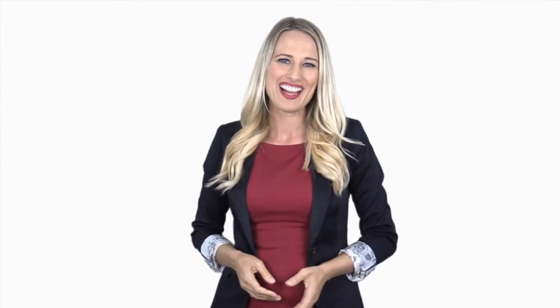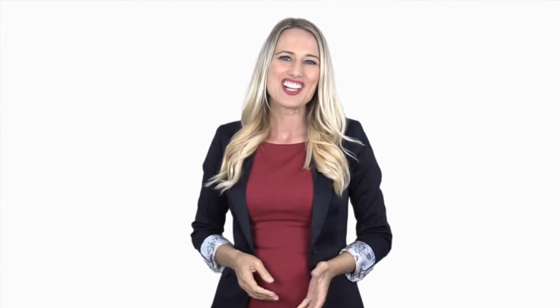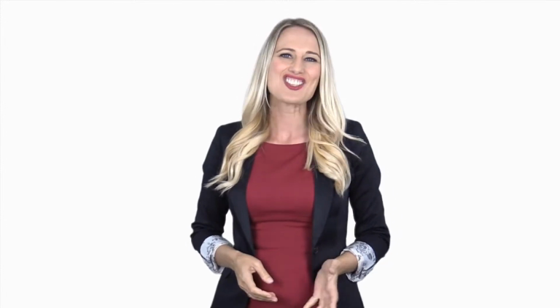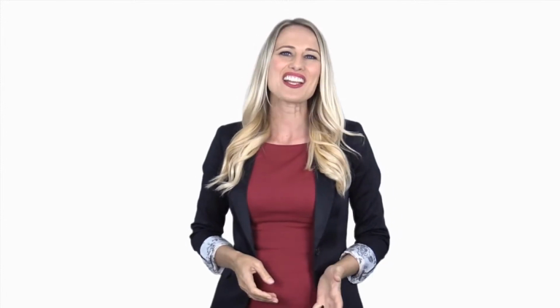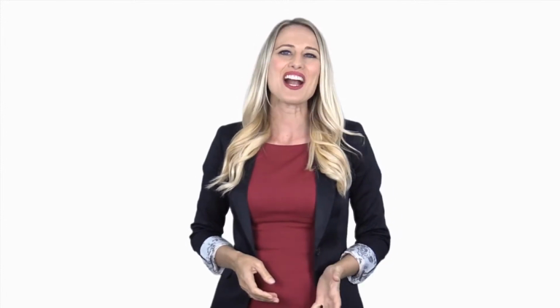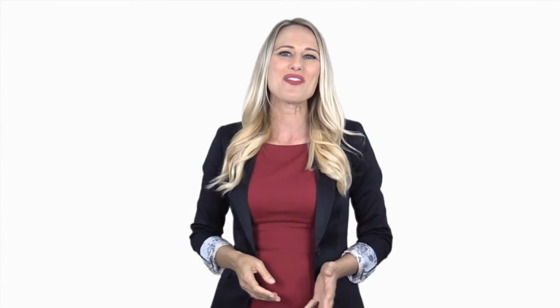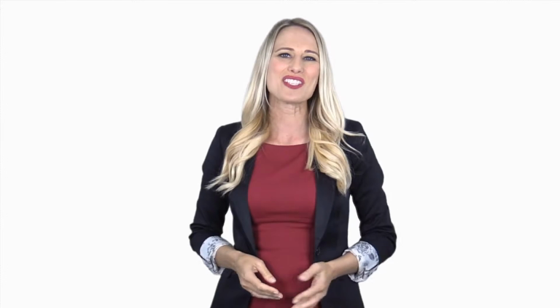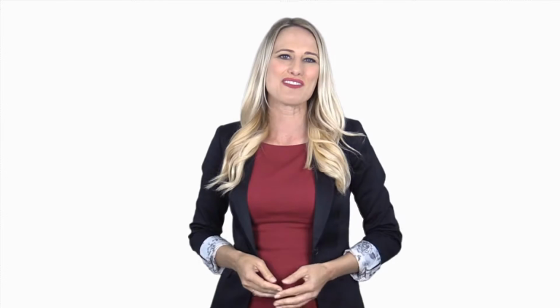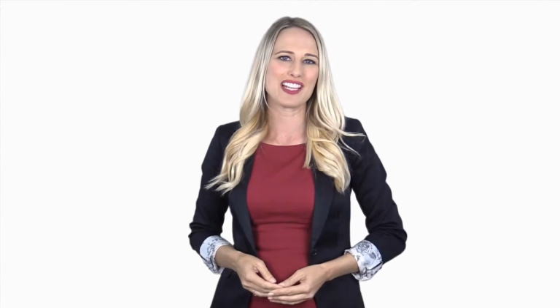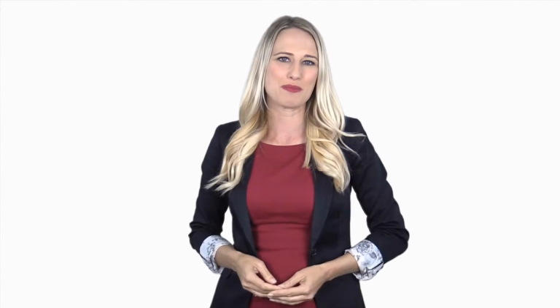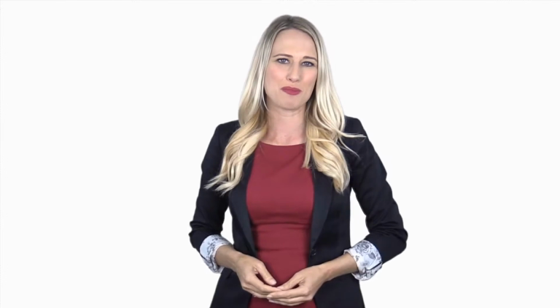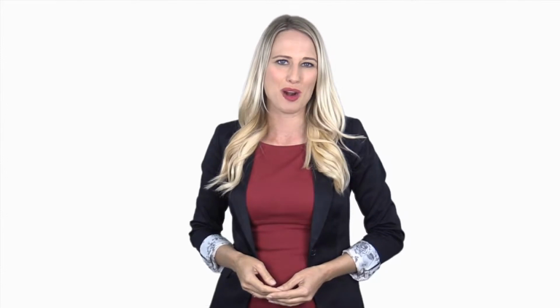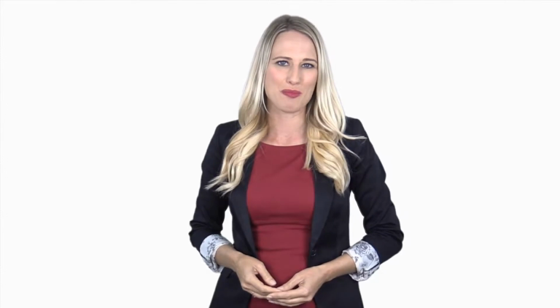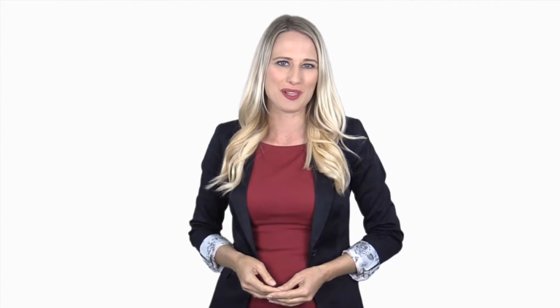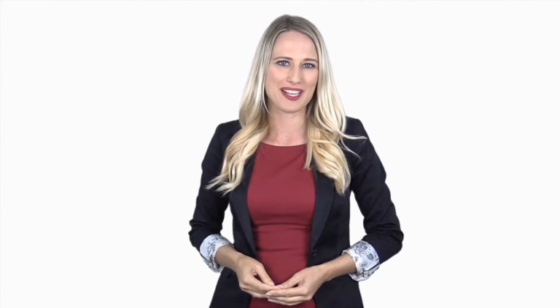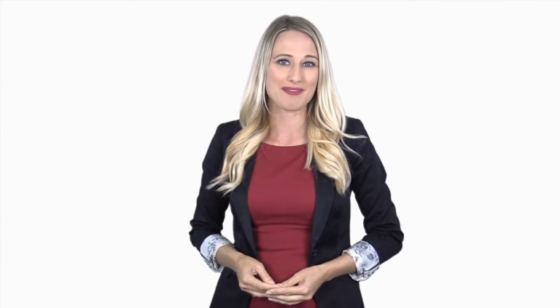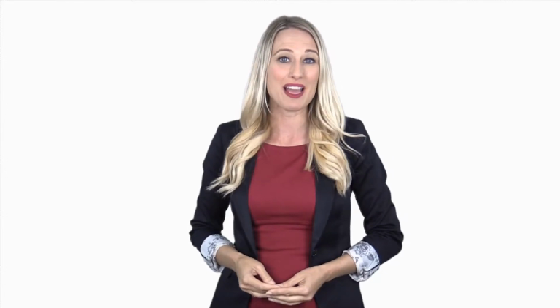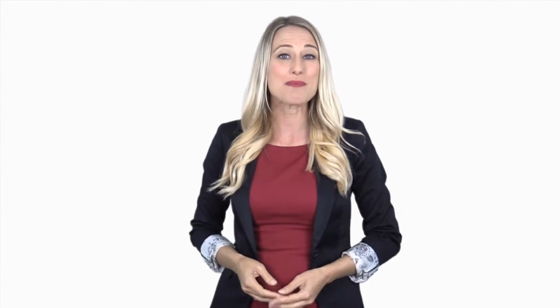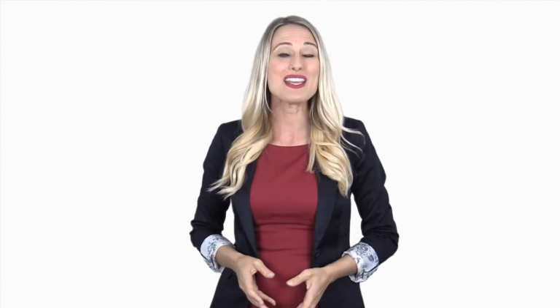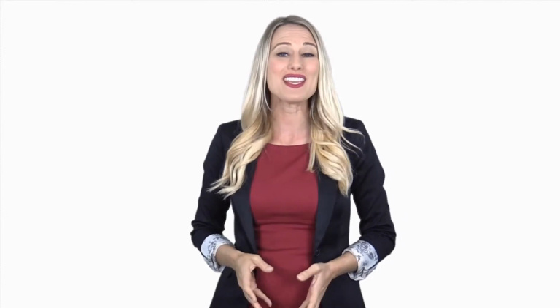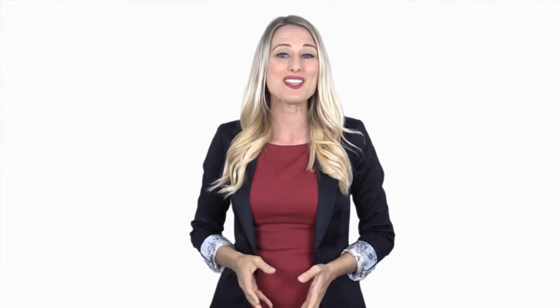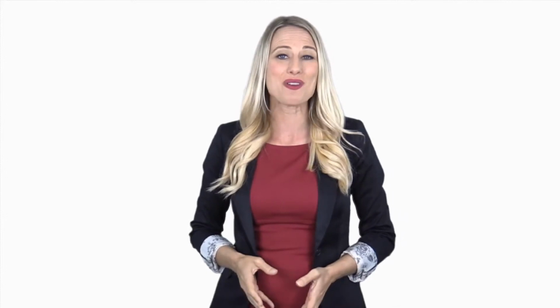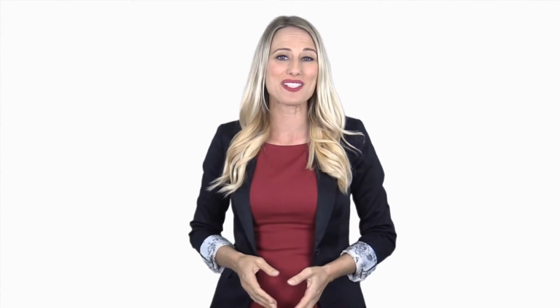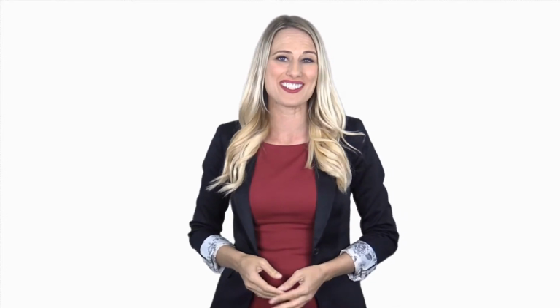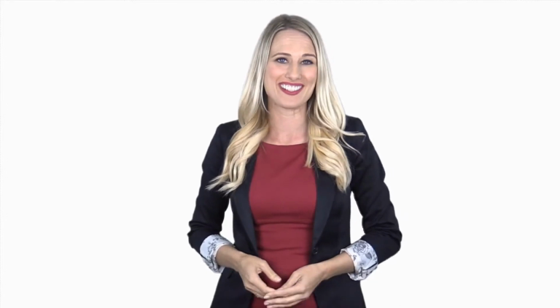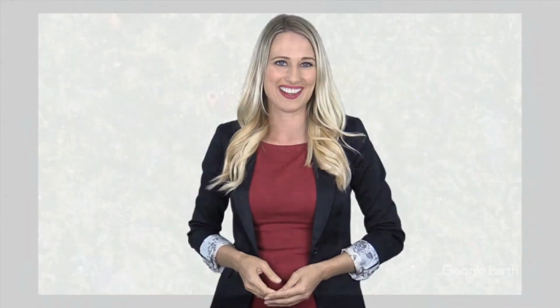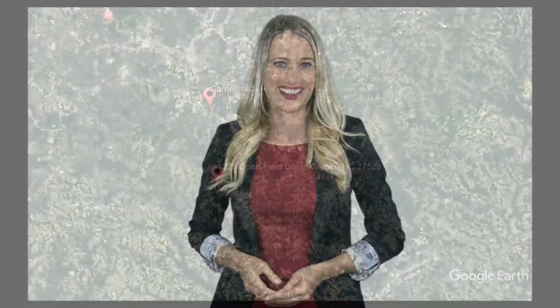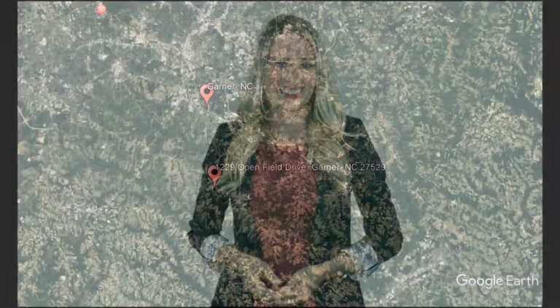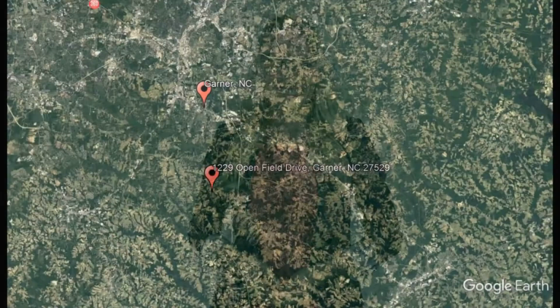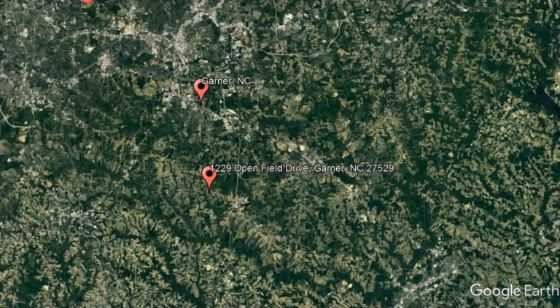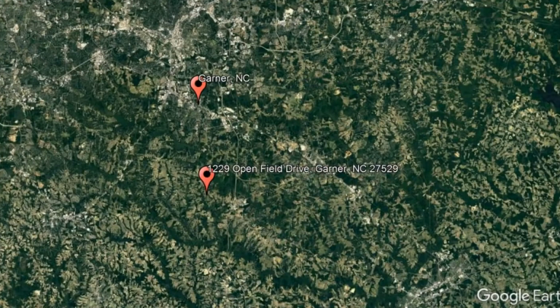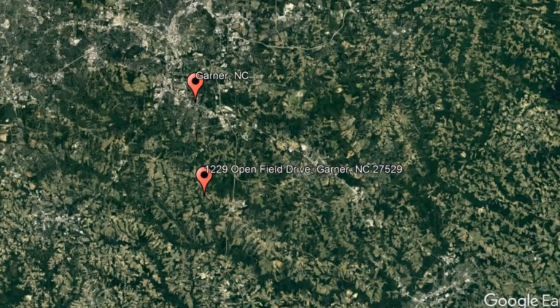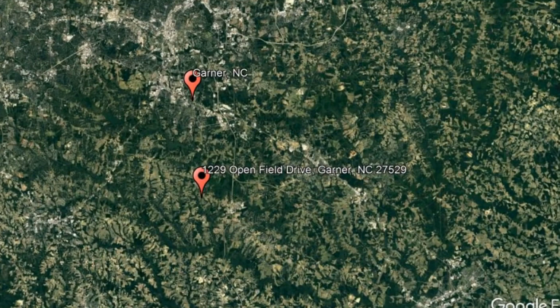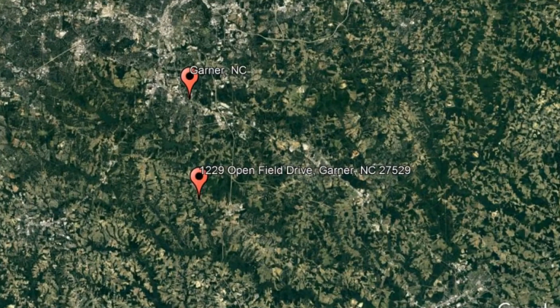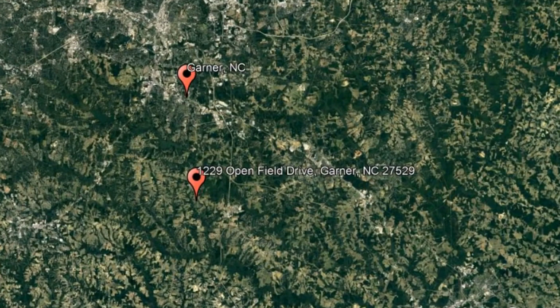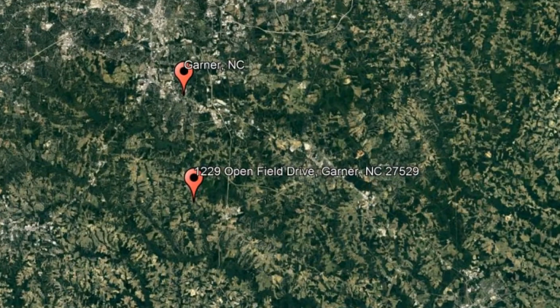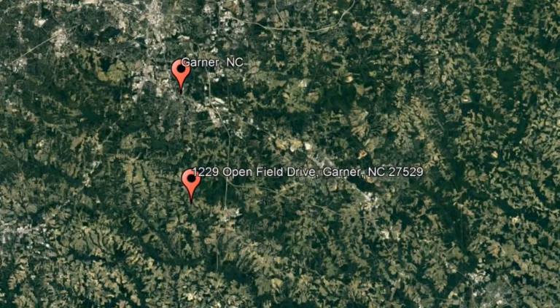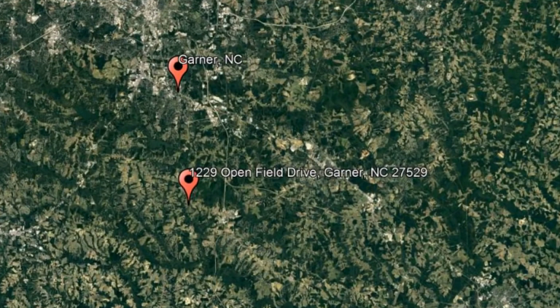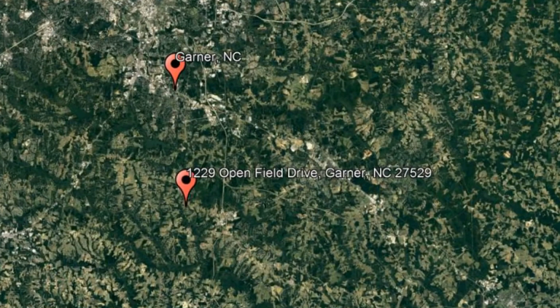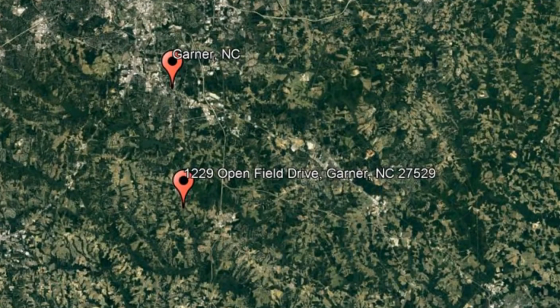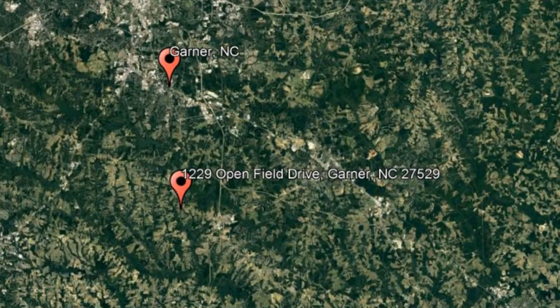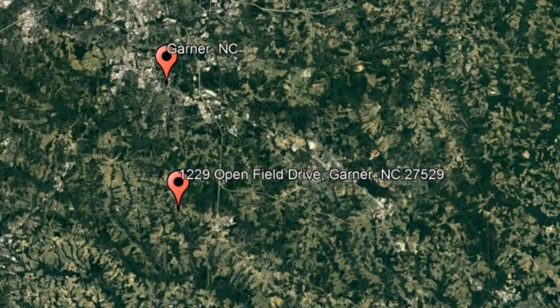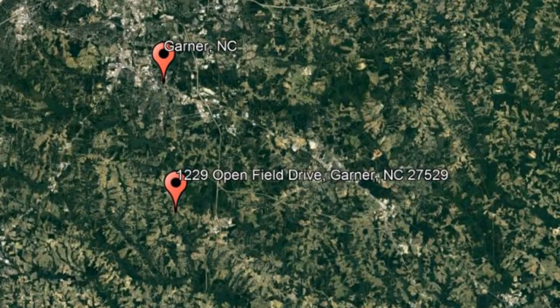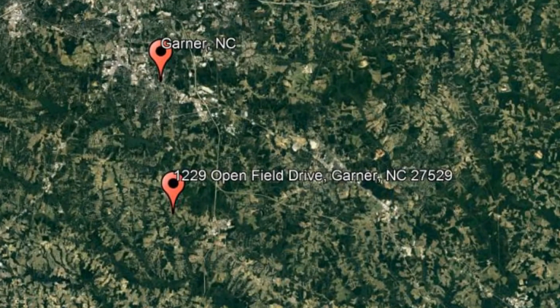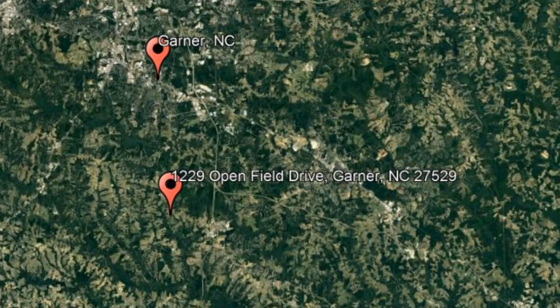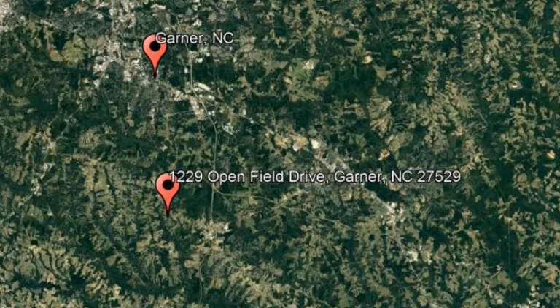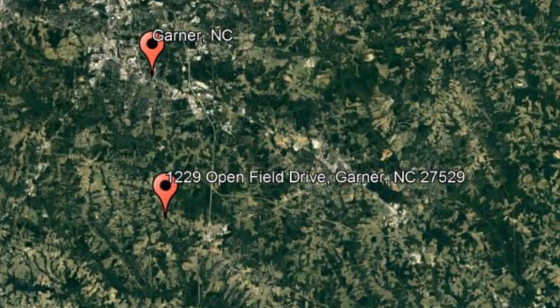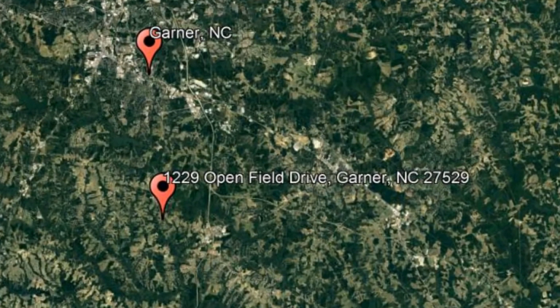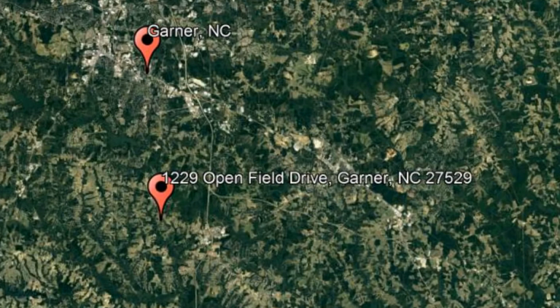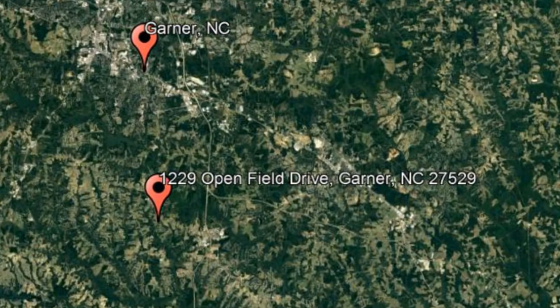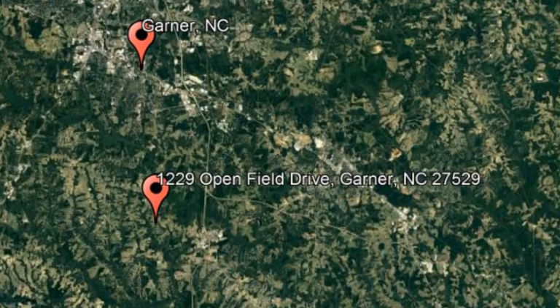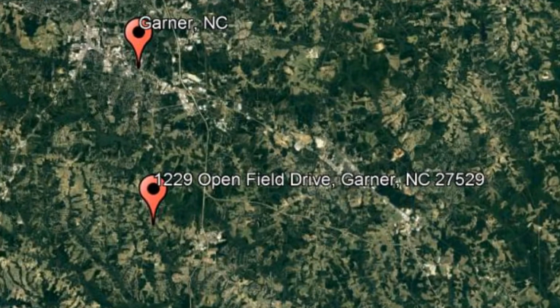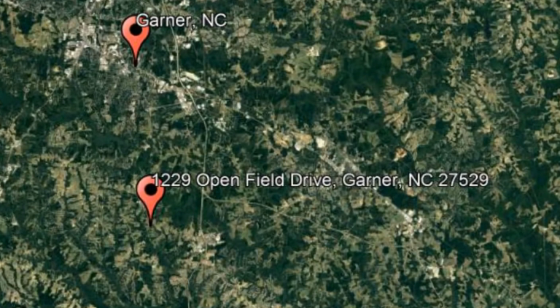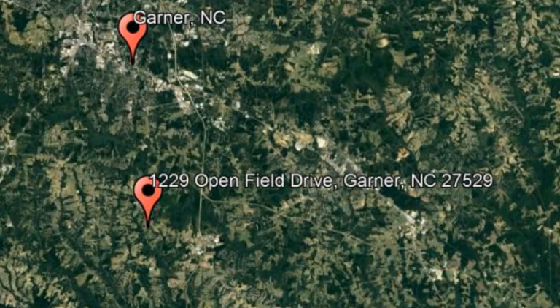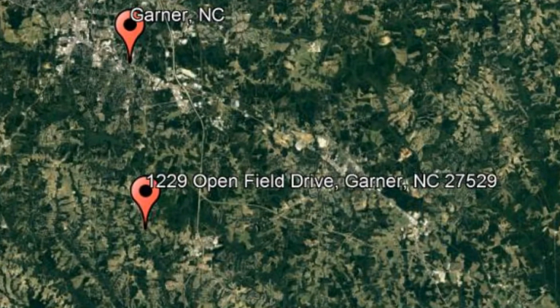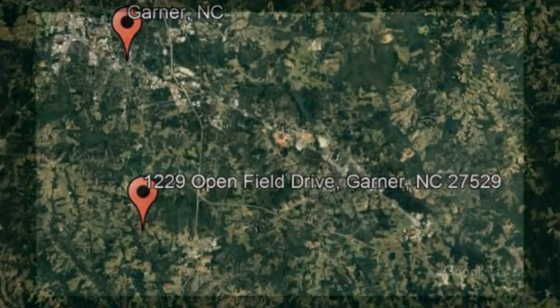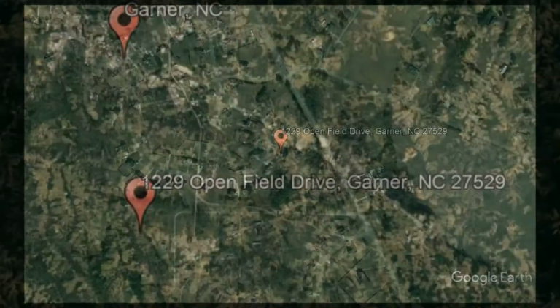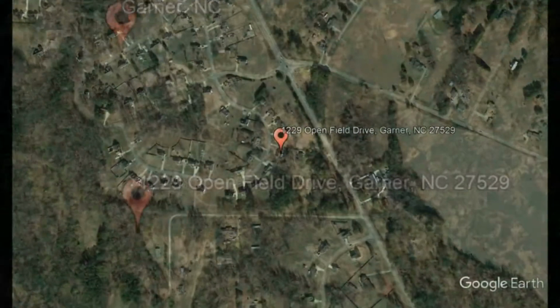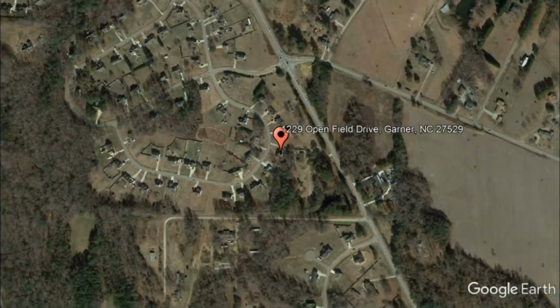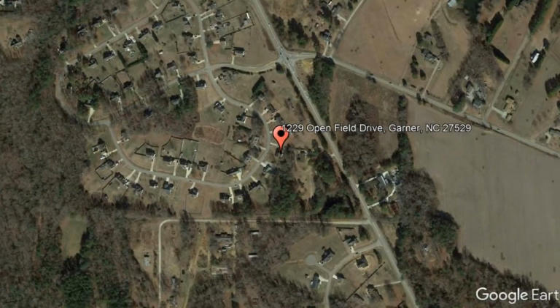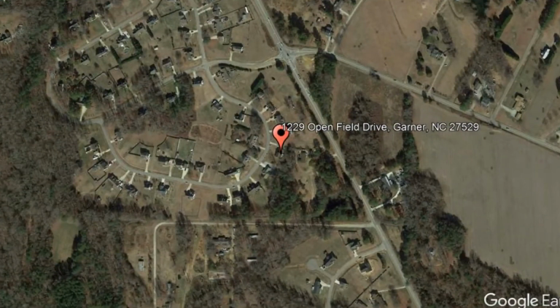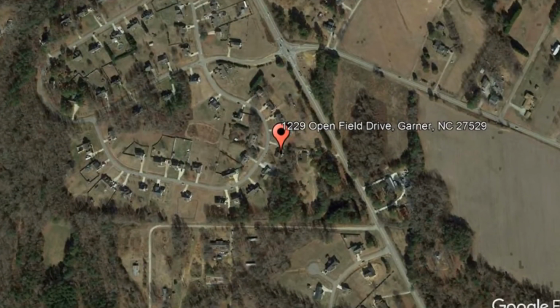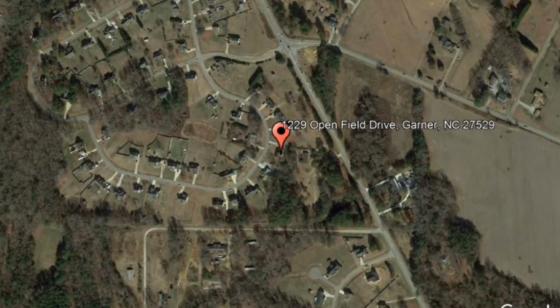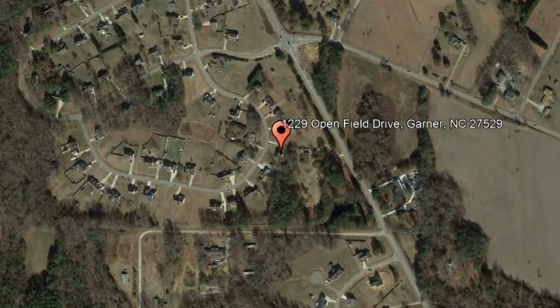Check out this available property and make it yours today. 1229 Open Field Drive, Garner, North Carolina.